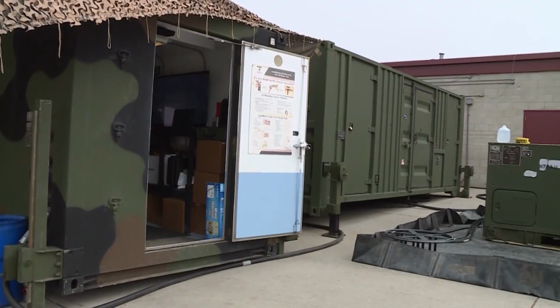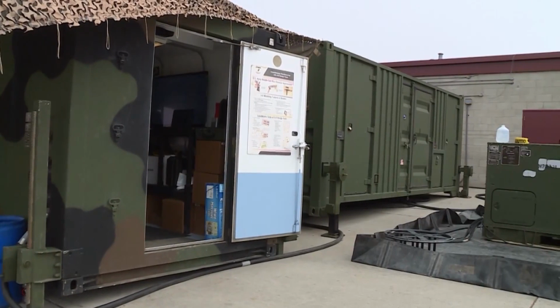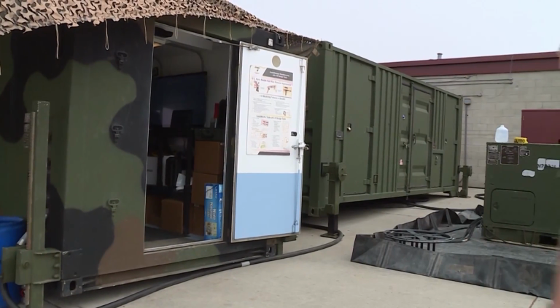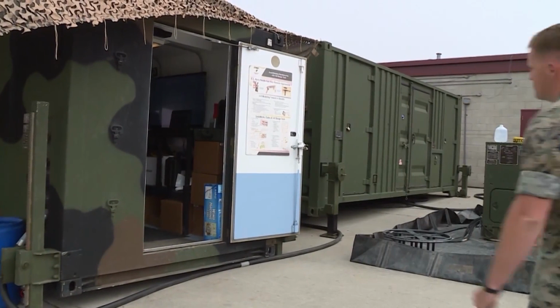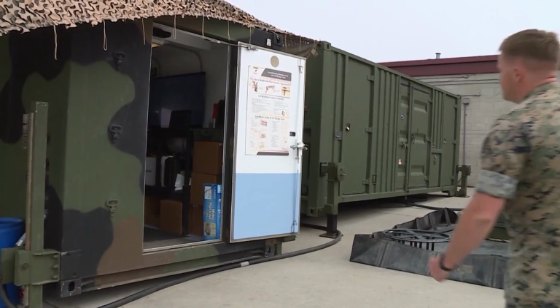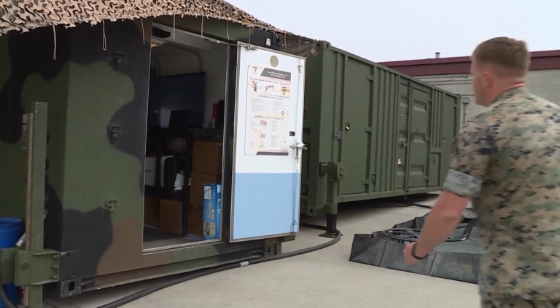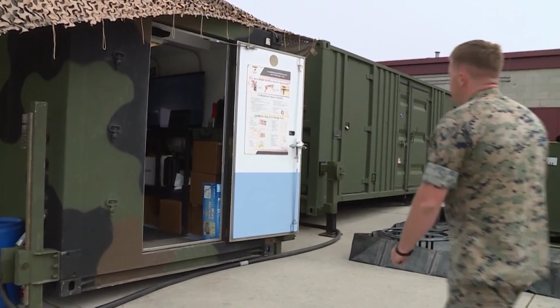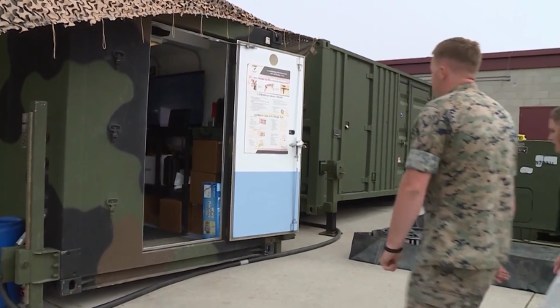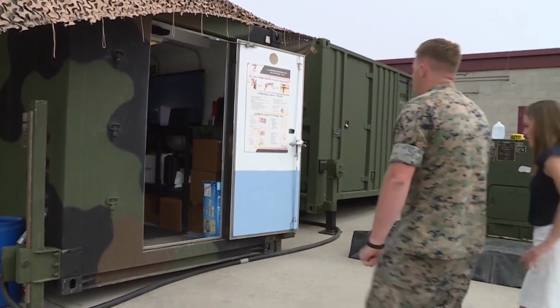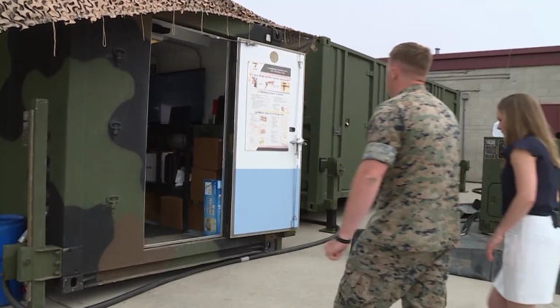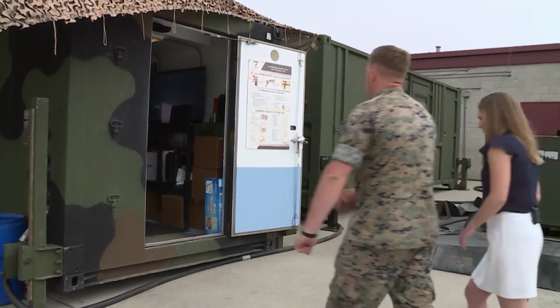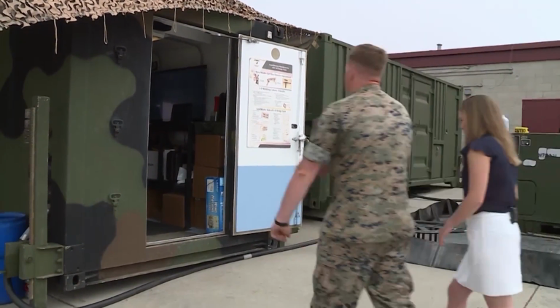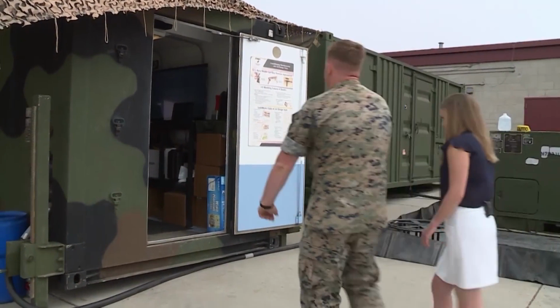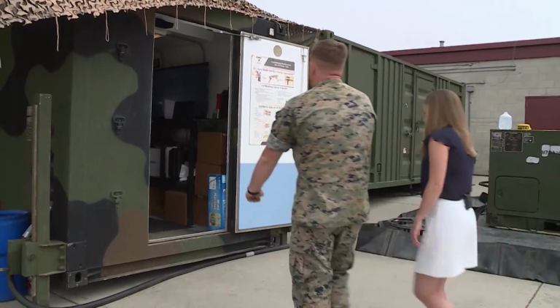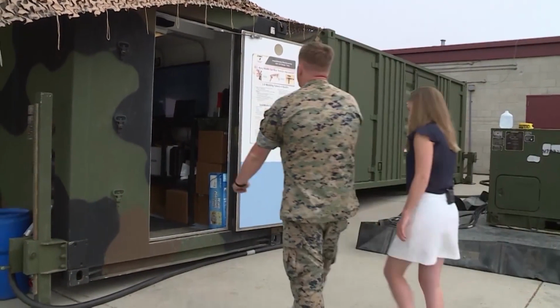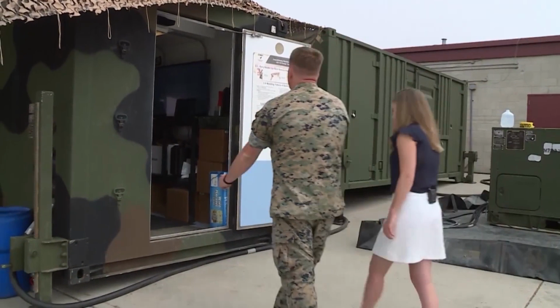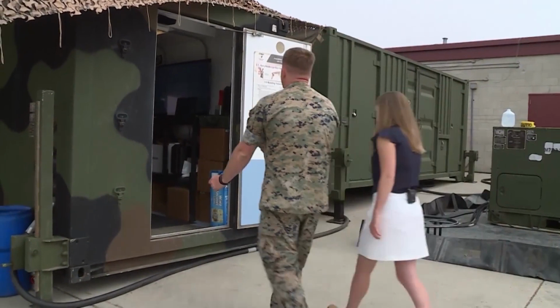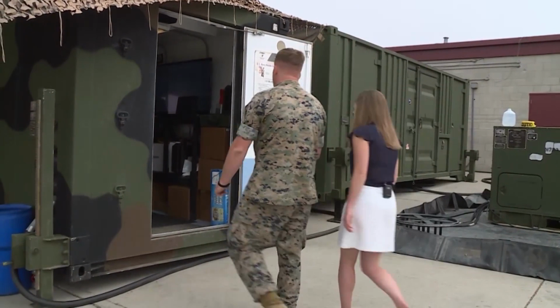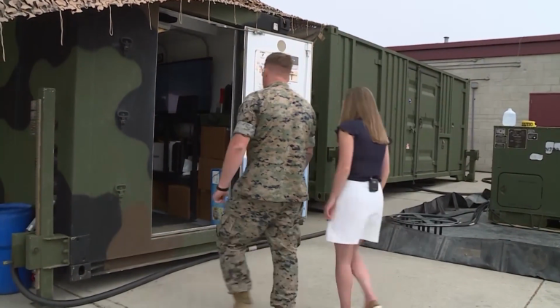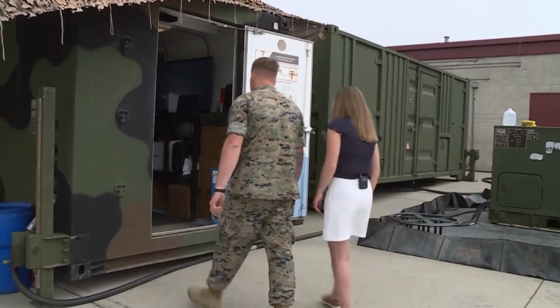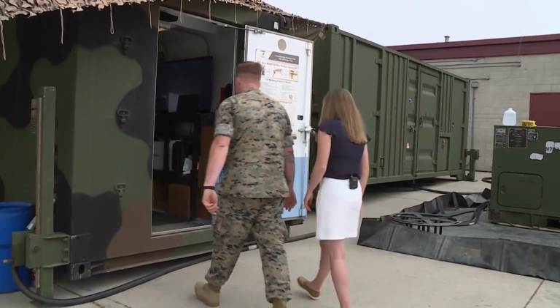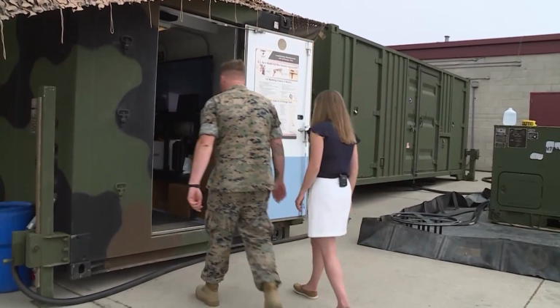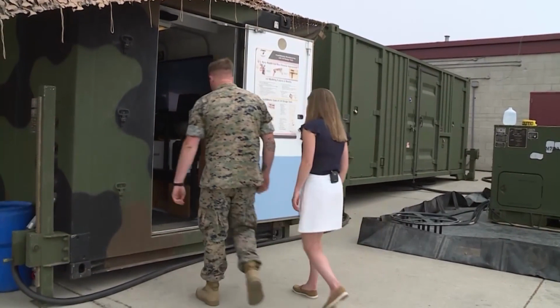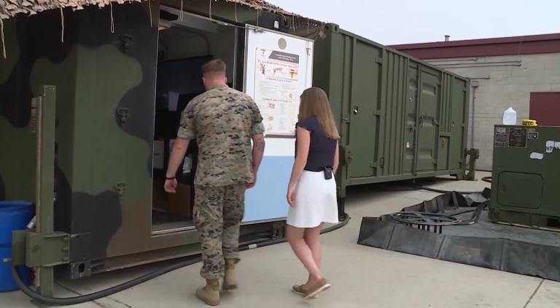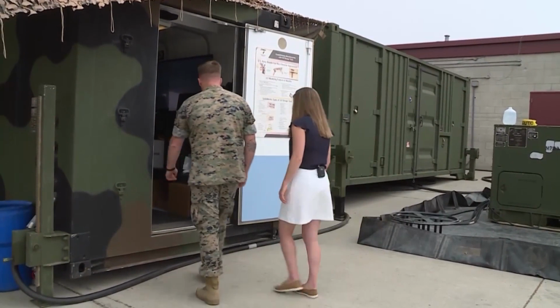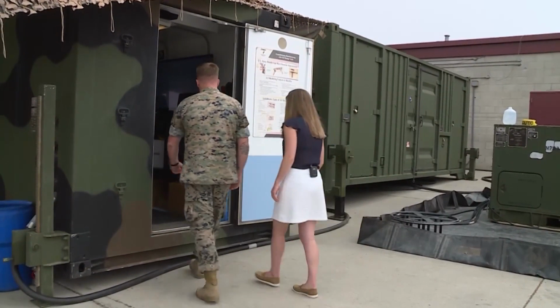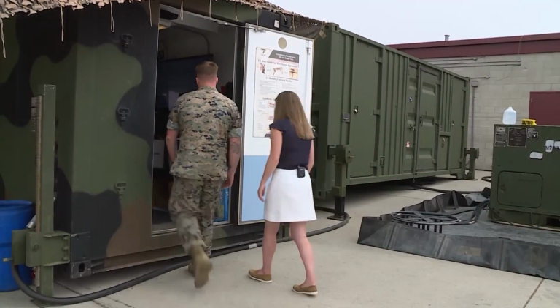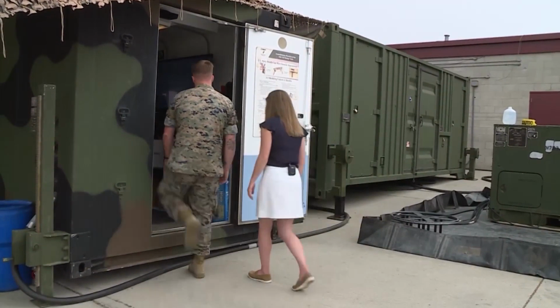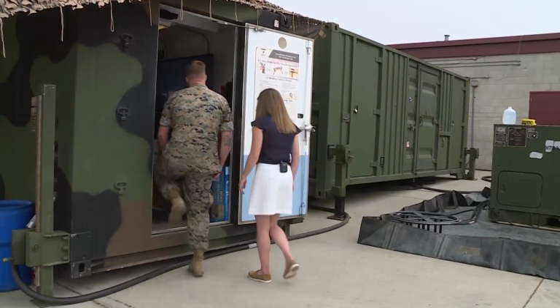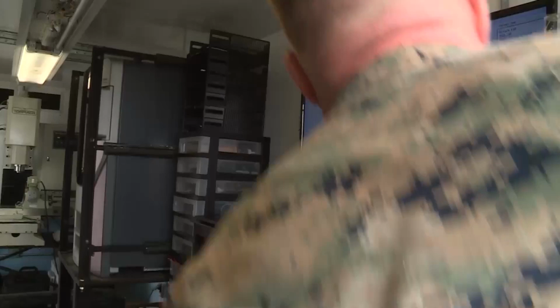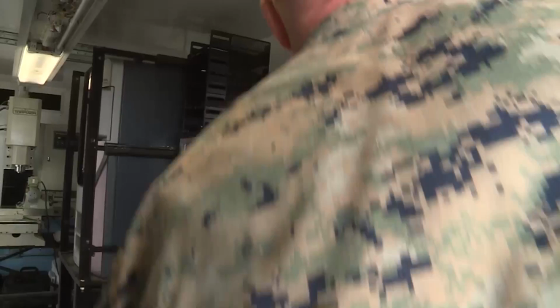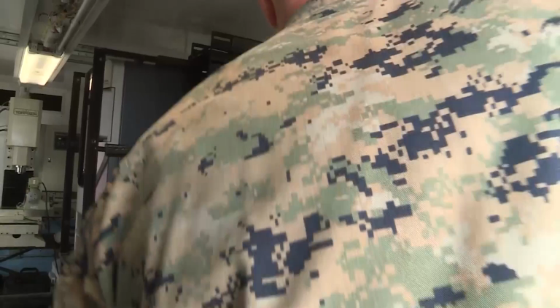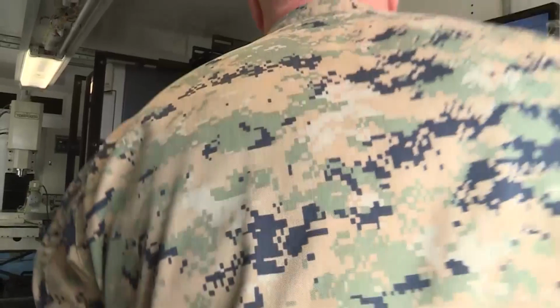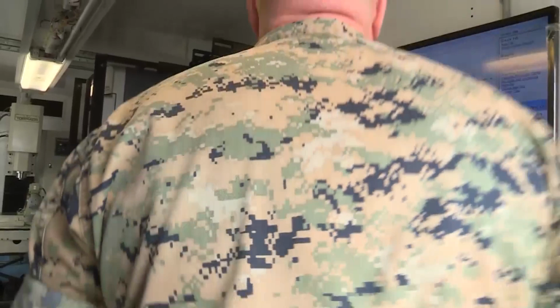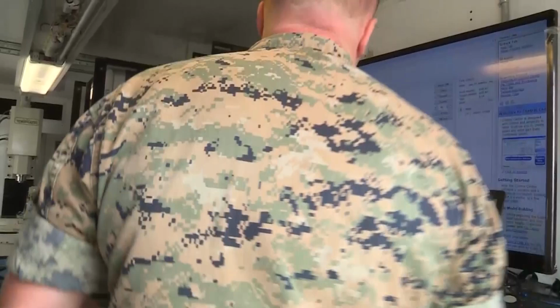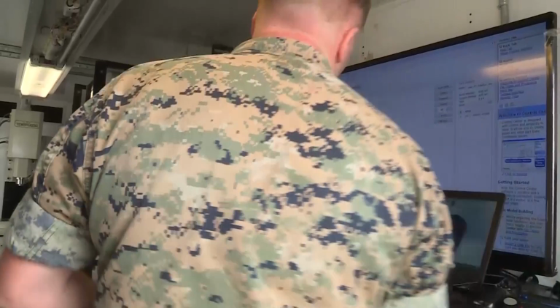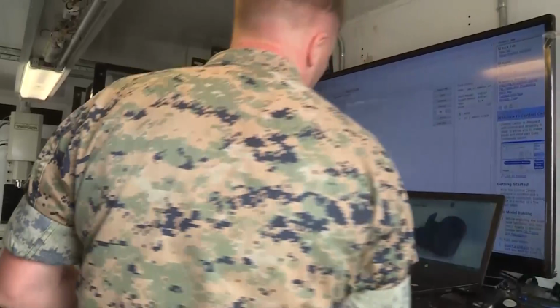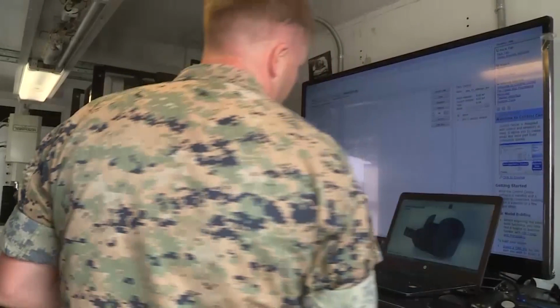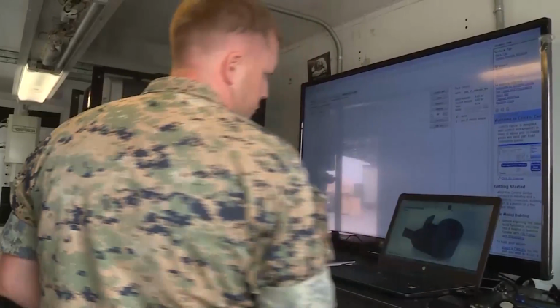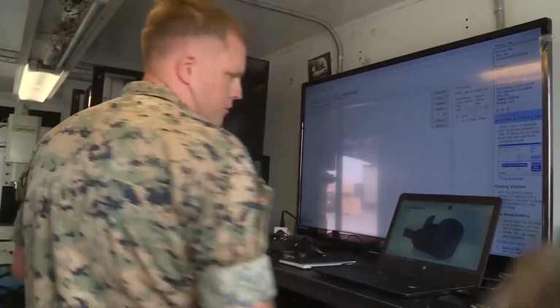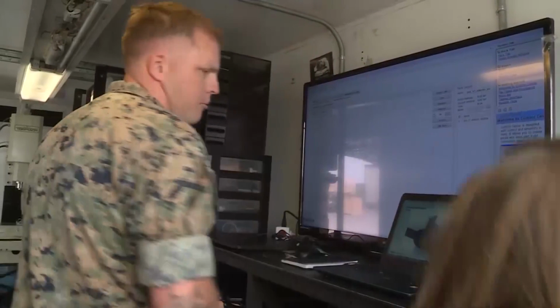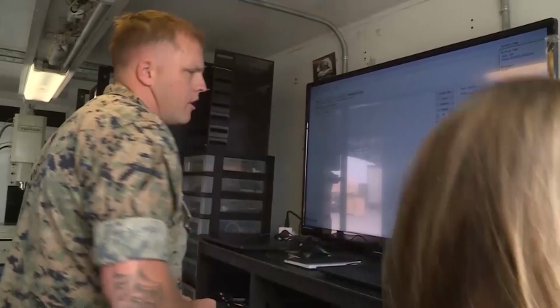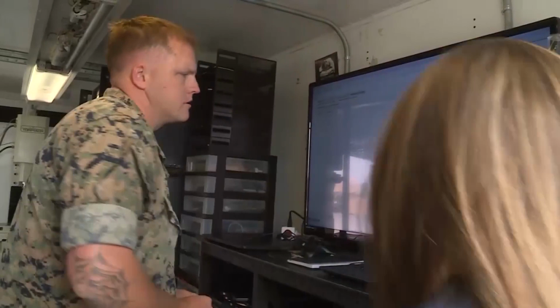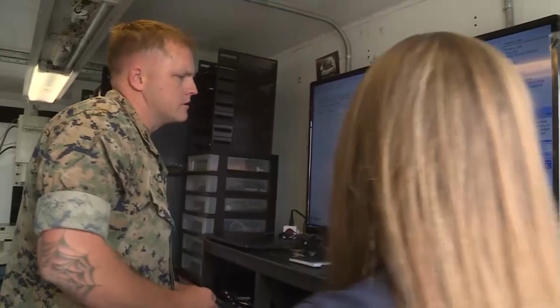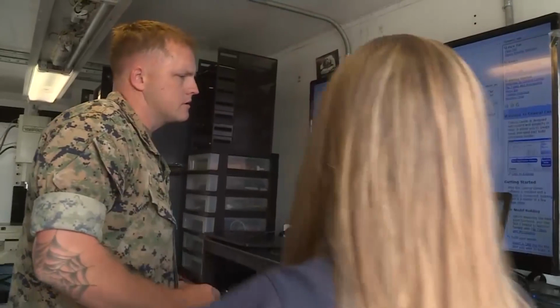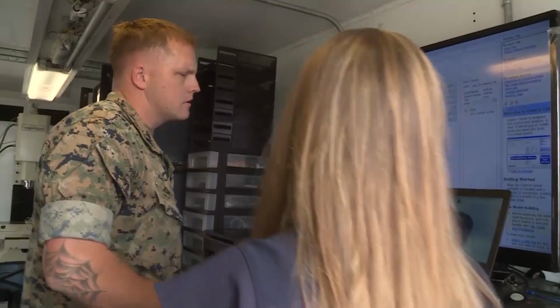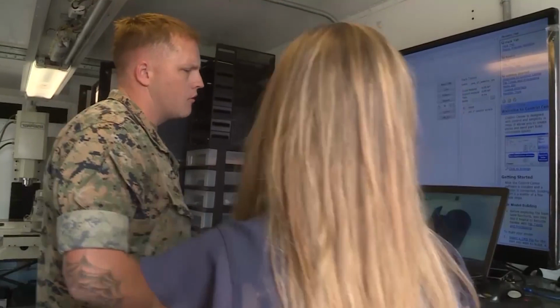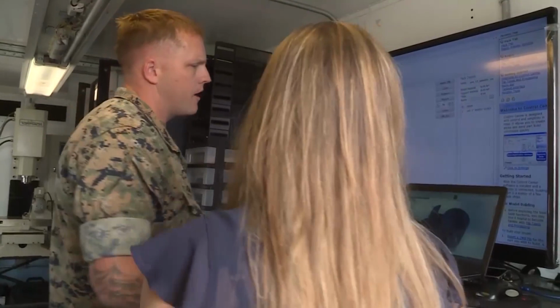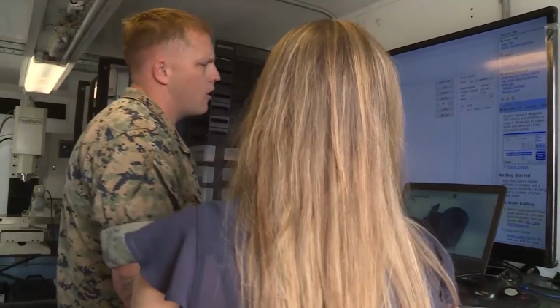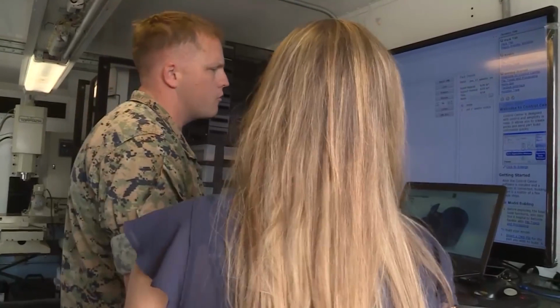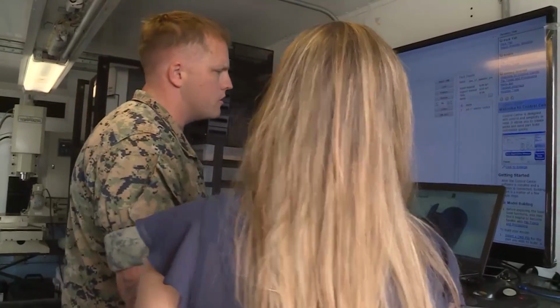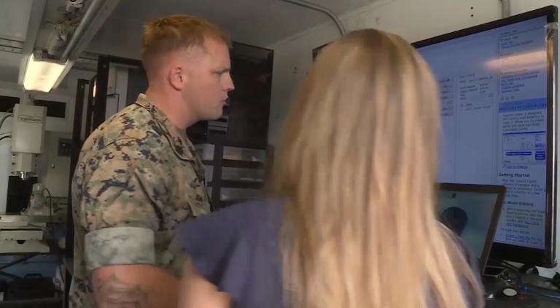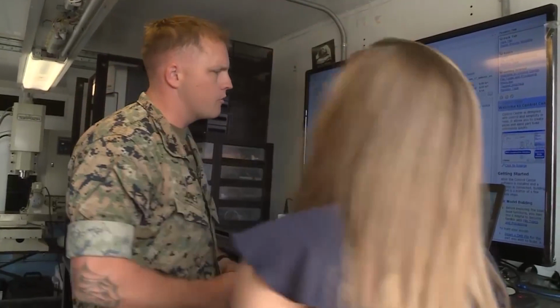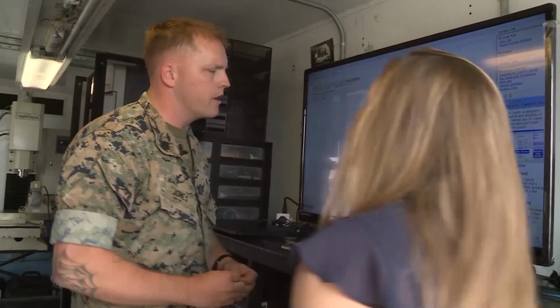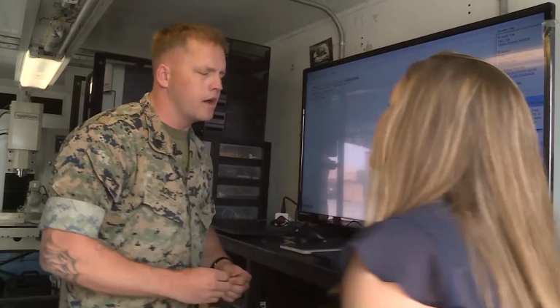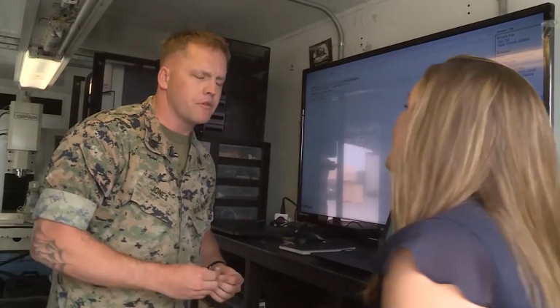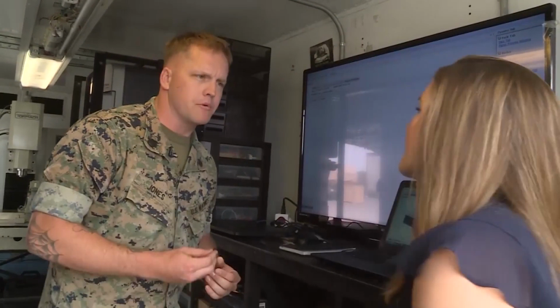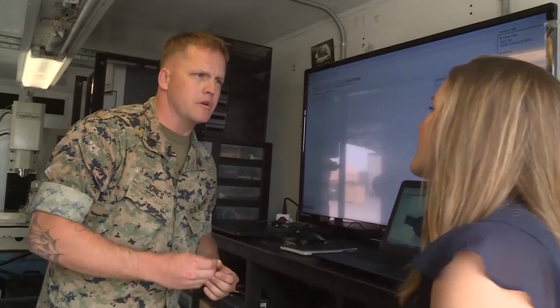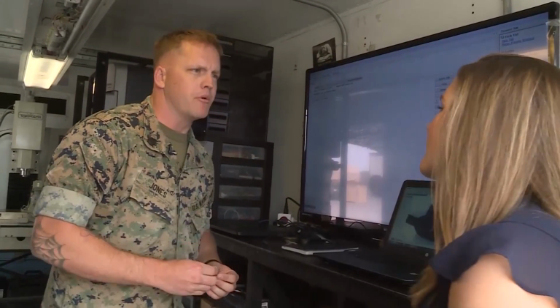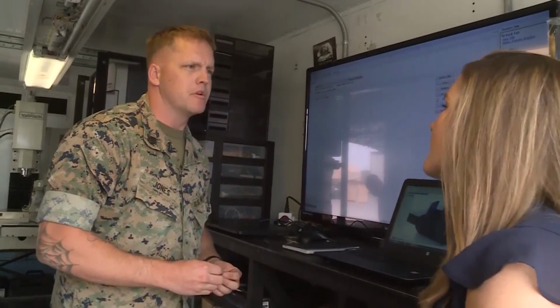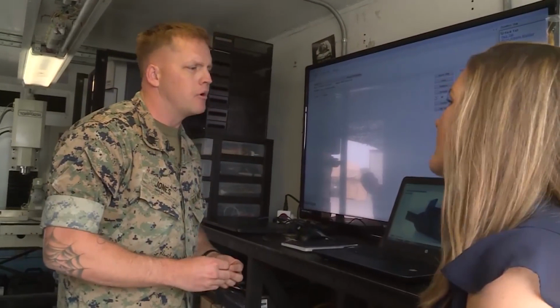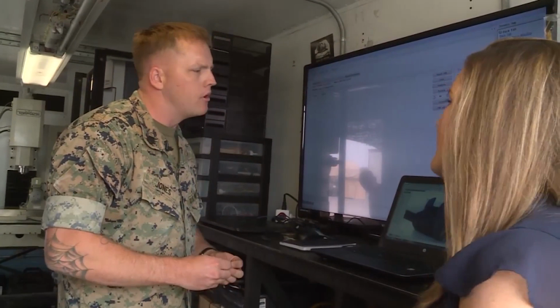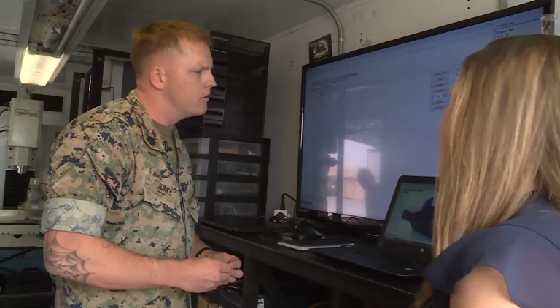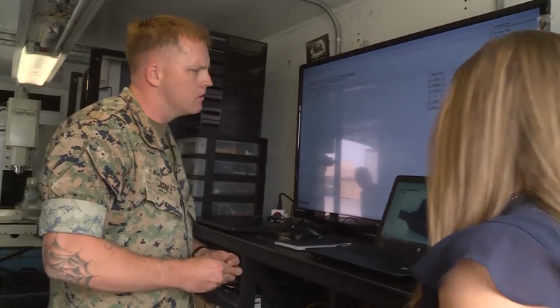Inside a shipping container on Camp Pendleton, something's happening that could revolutionise the way battles are fought.